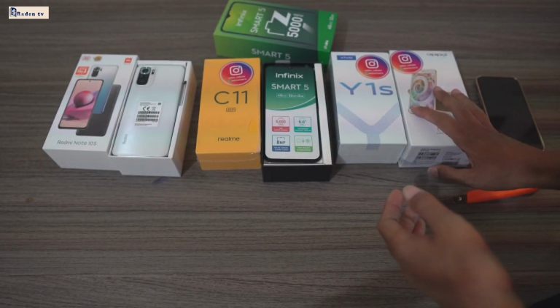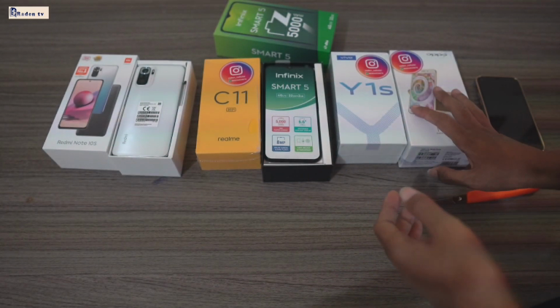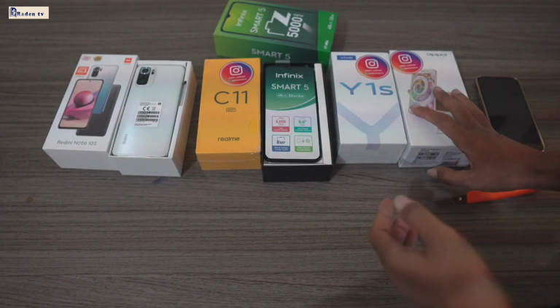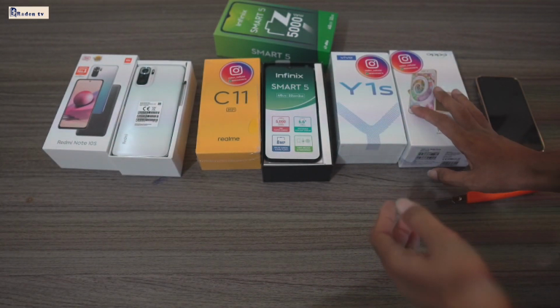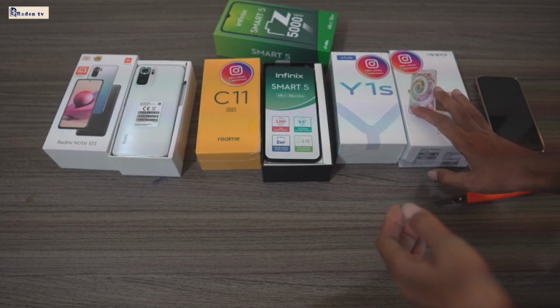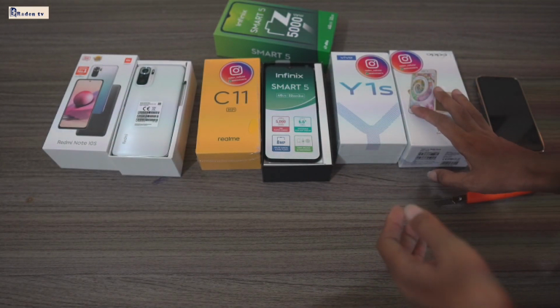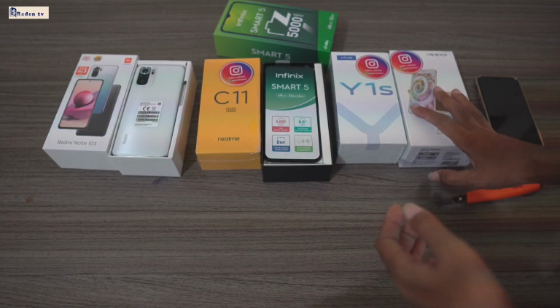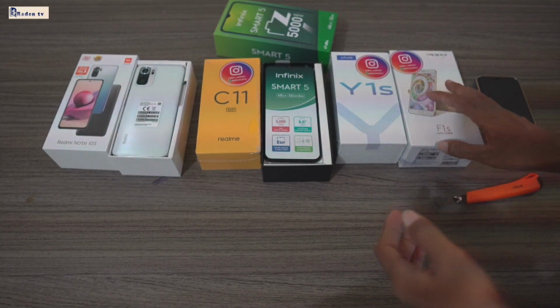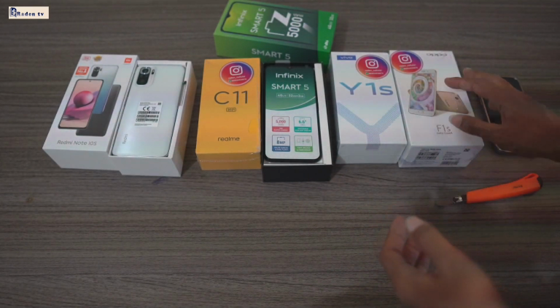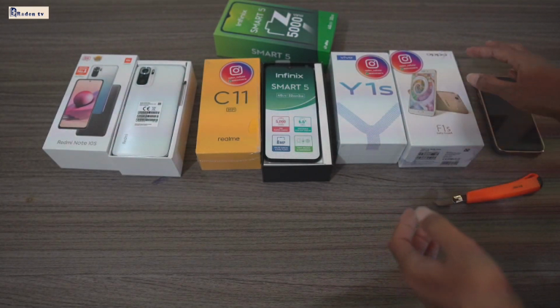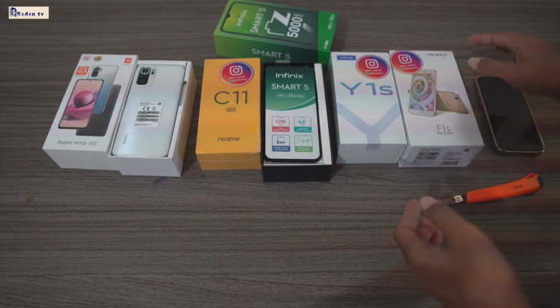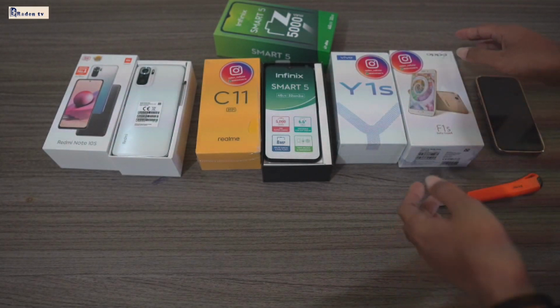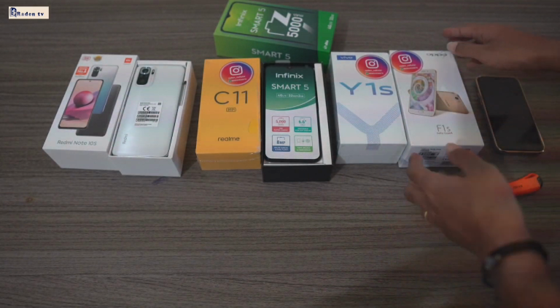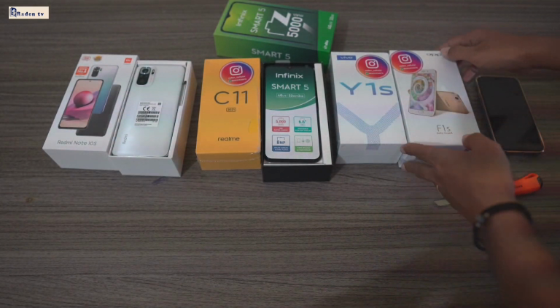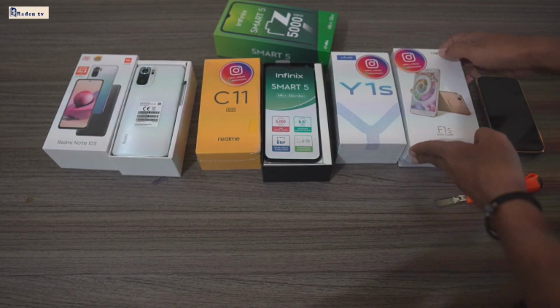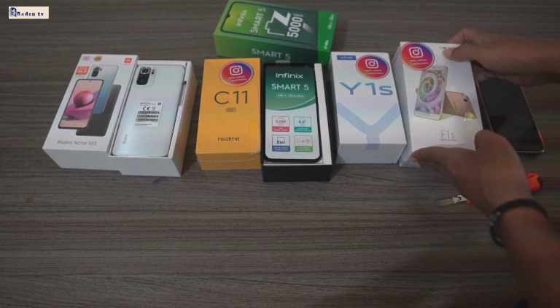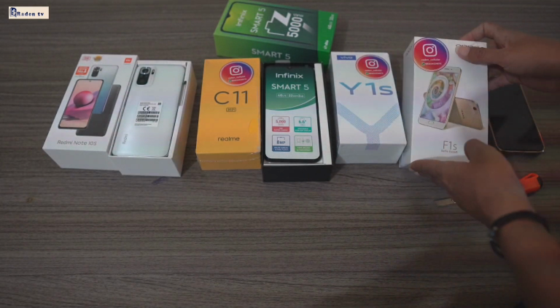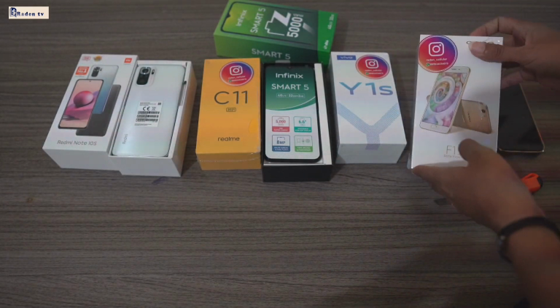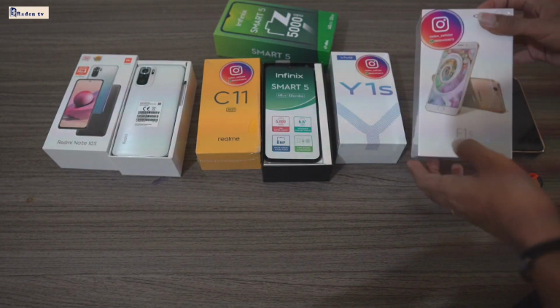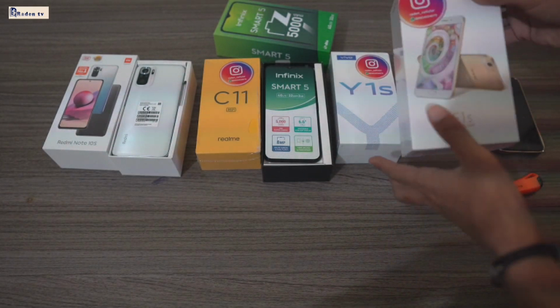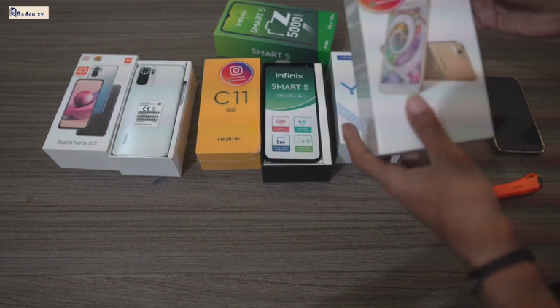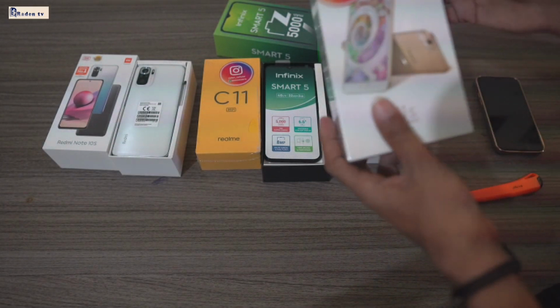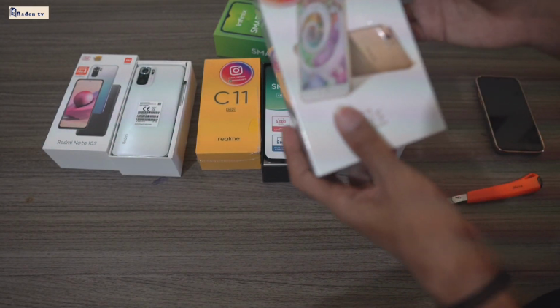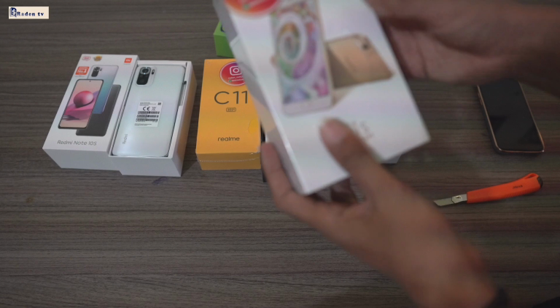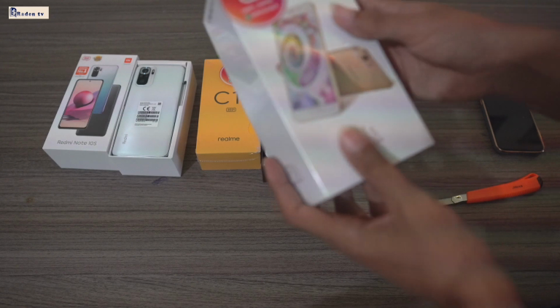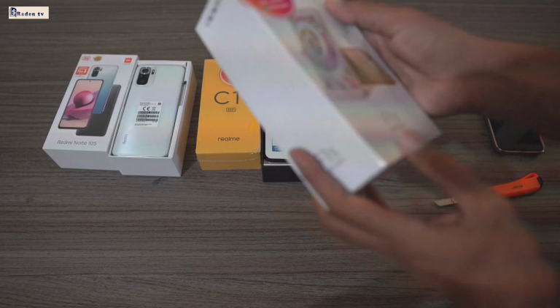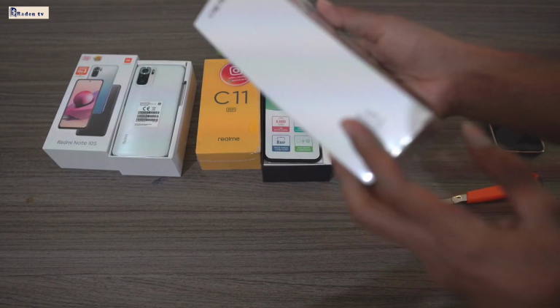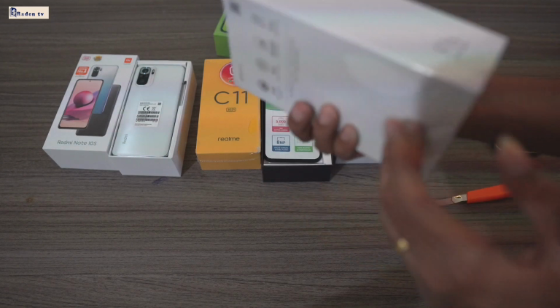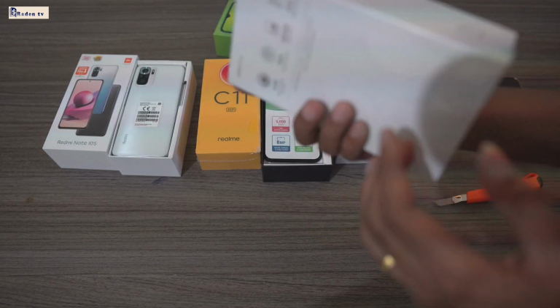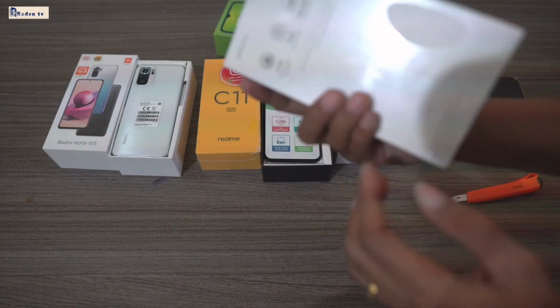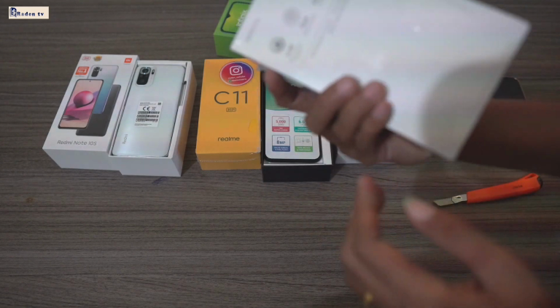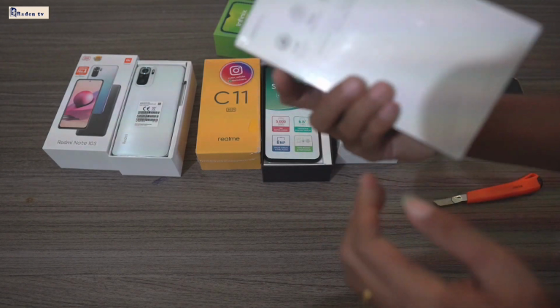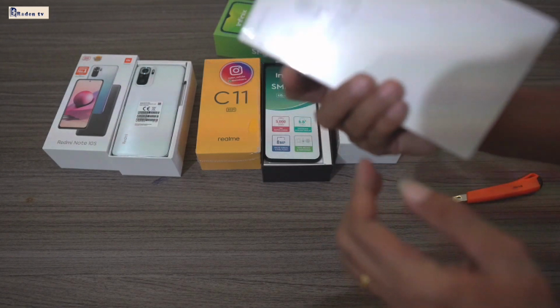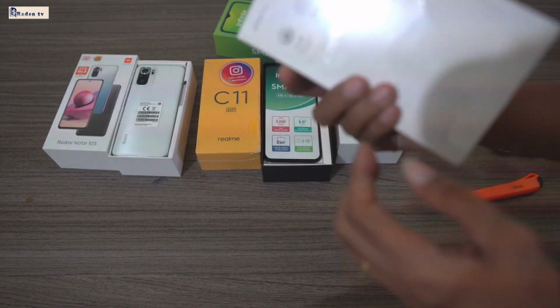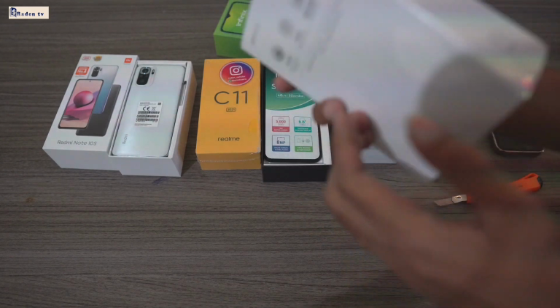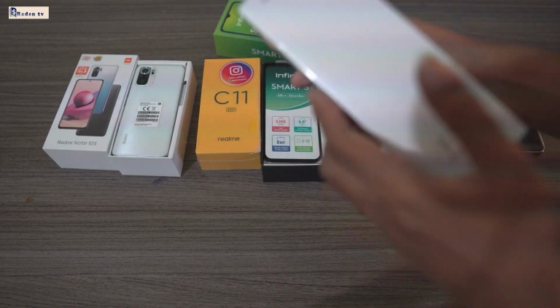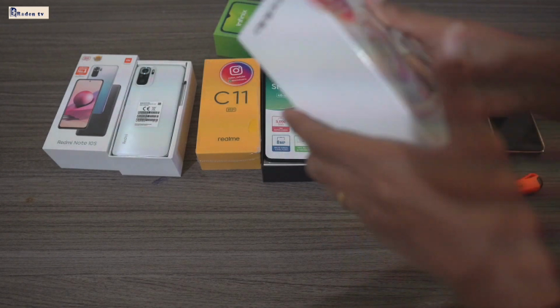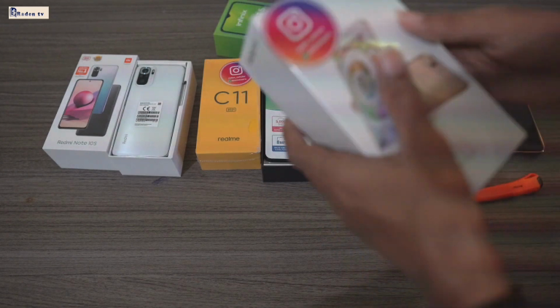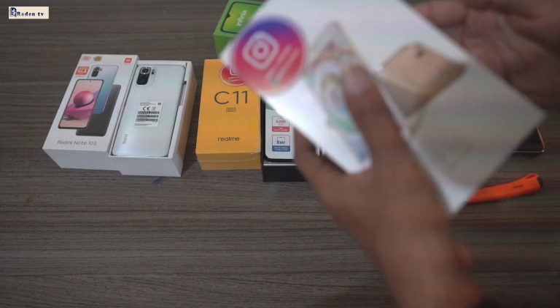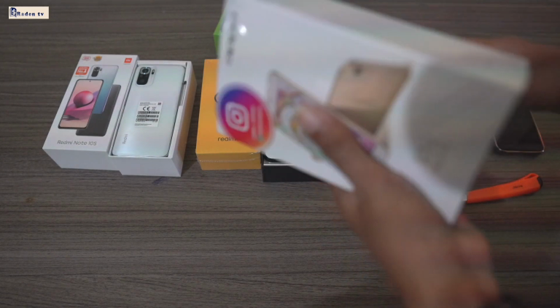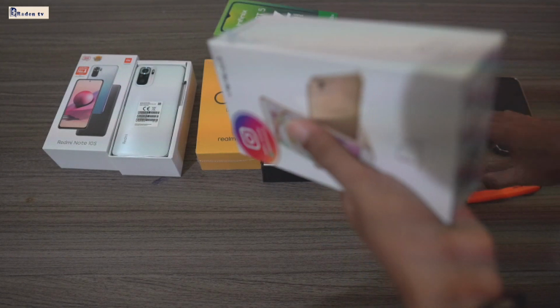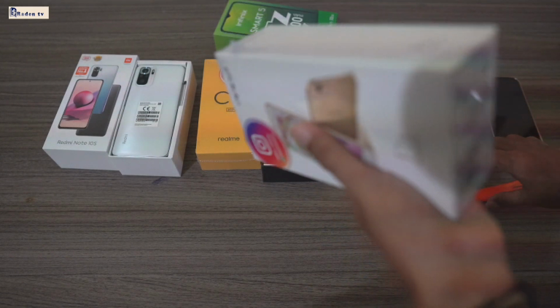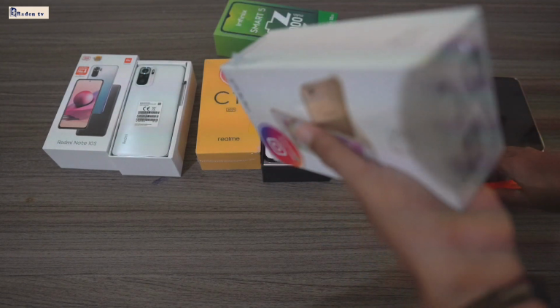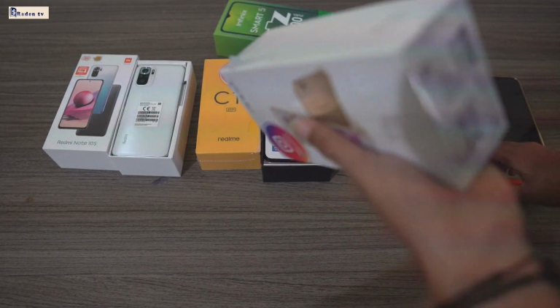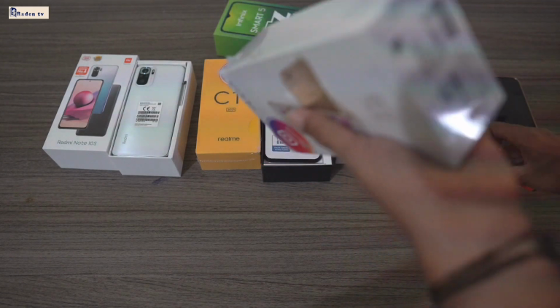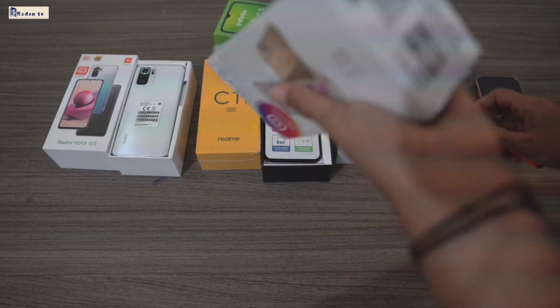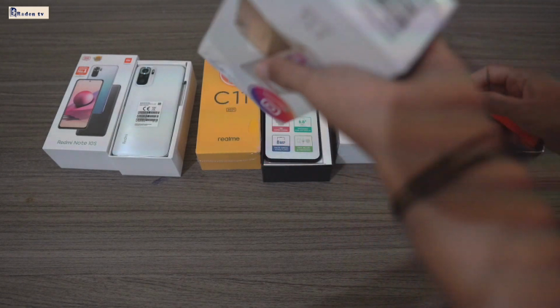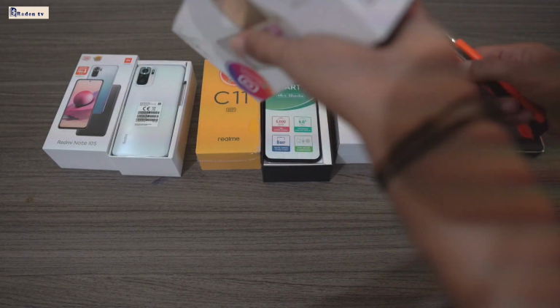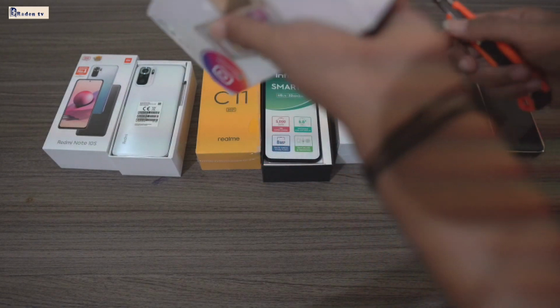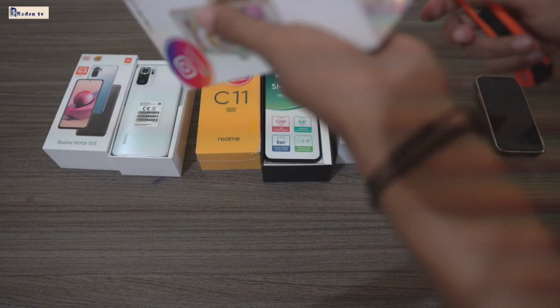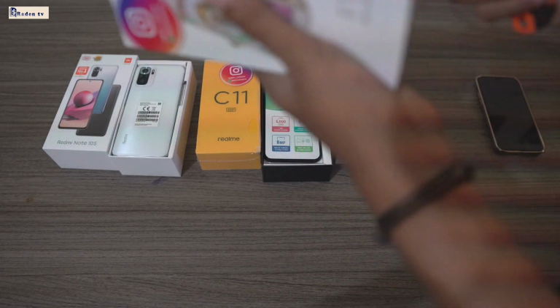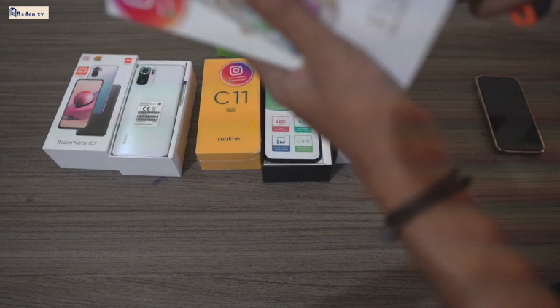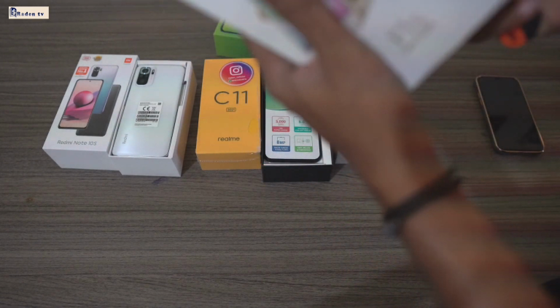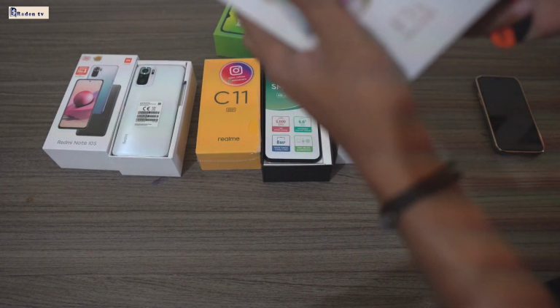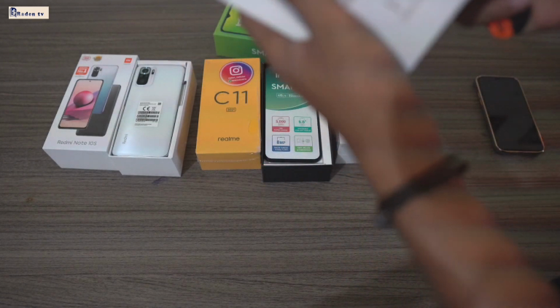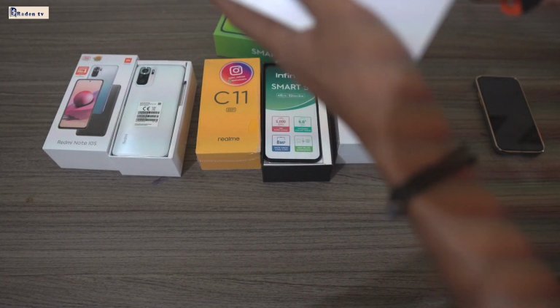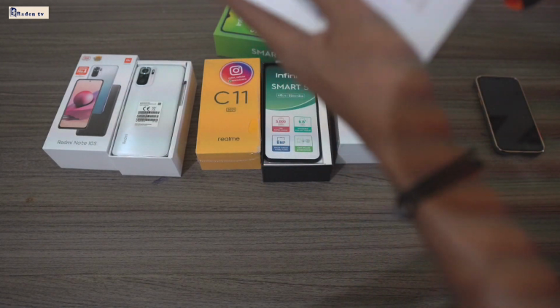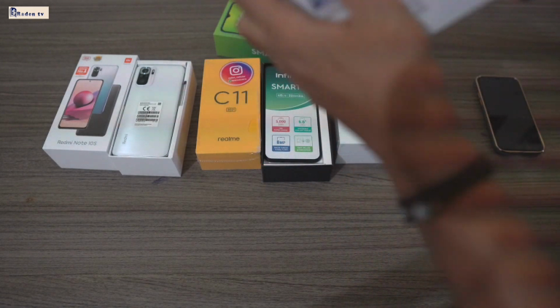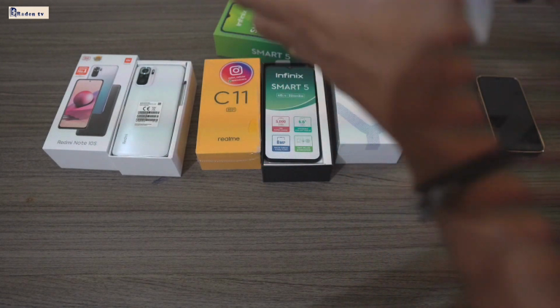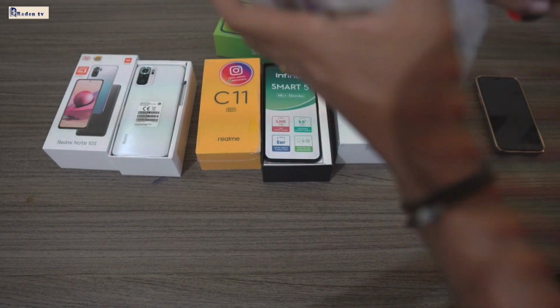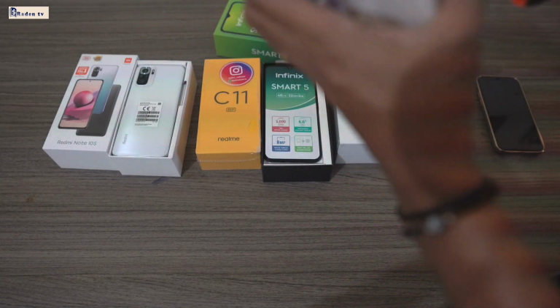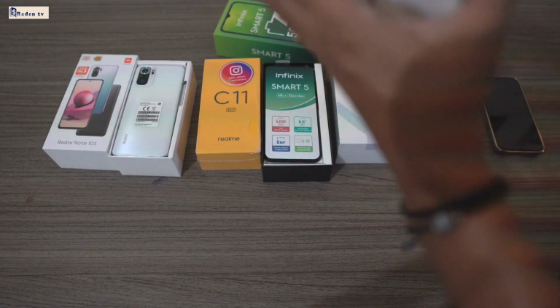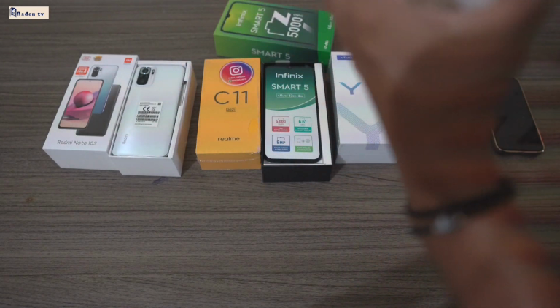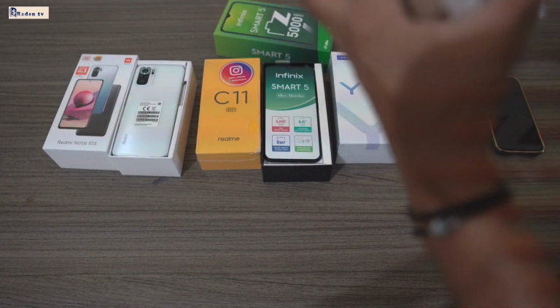Terus selanjutnya kita bakalan unboxing yang ini, ya — iPhone S-nya. Kalian lihat, ya, ini baru juga, ya, warna gold.